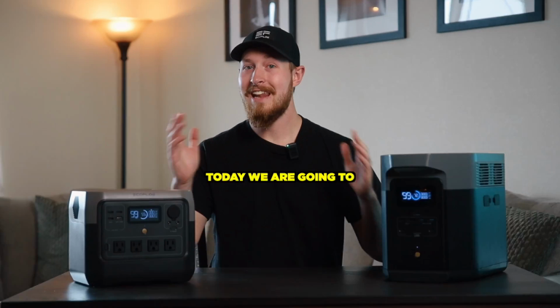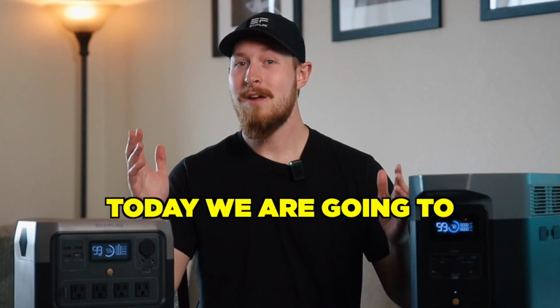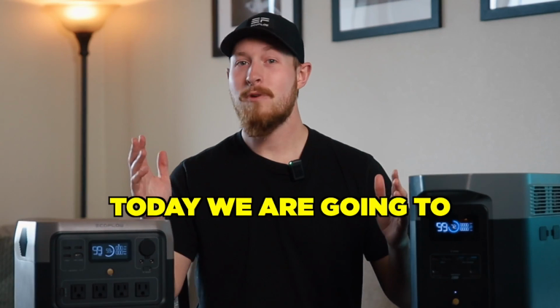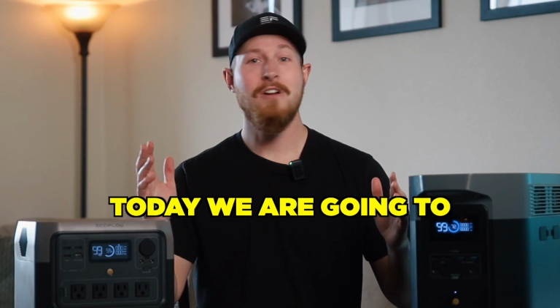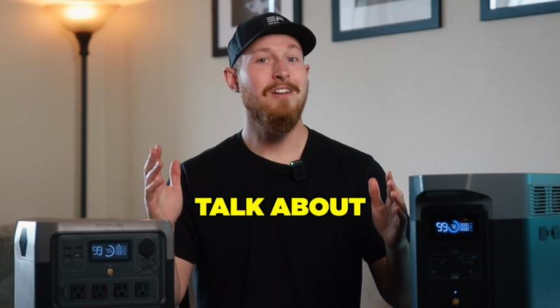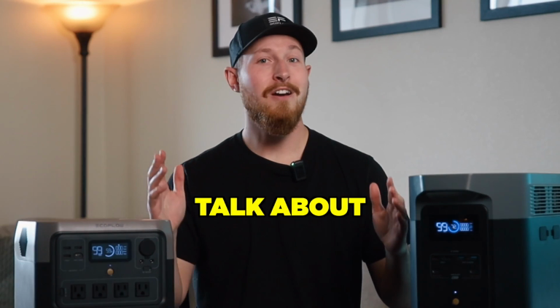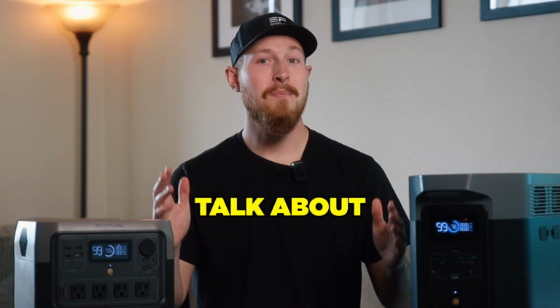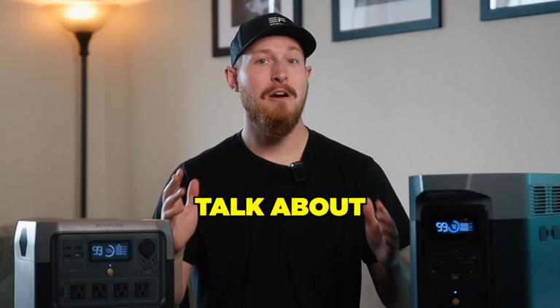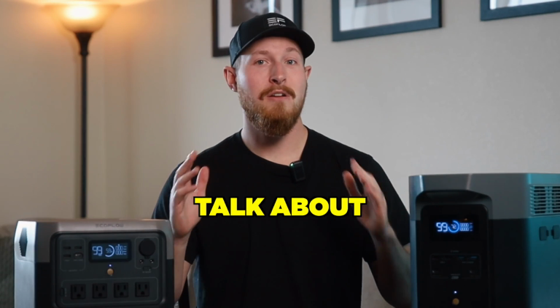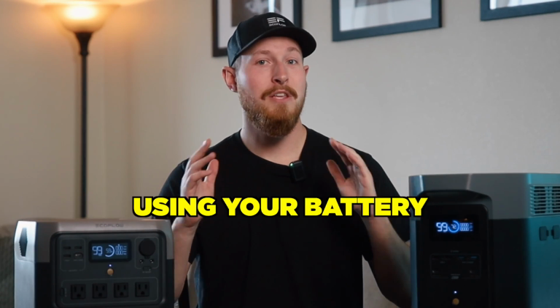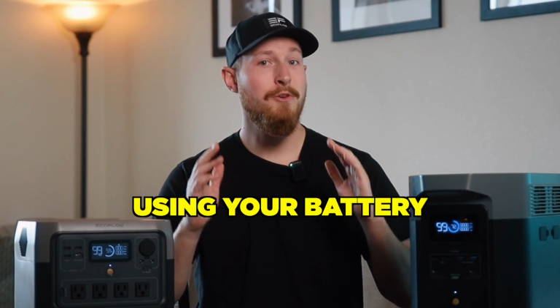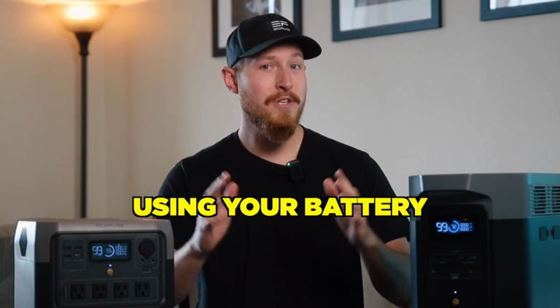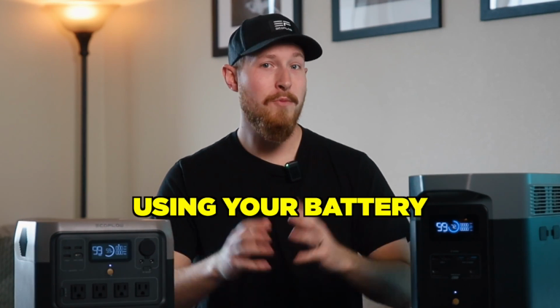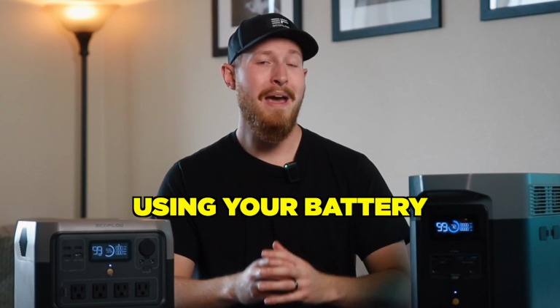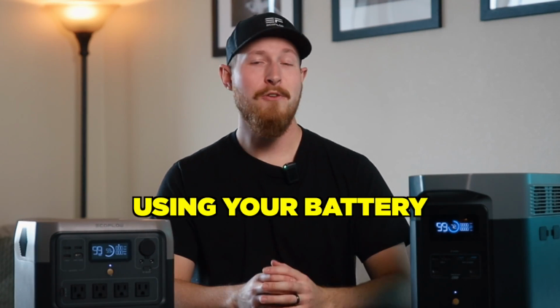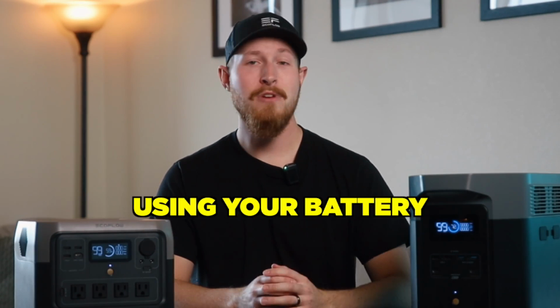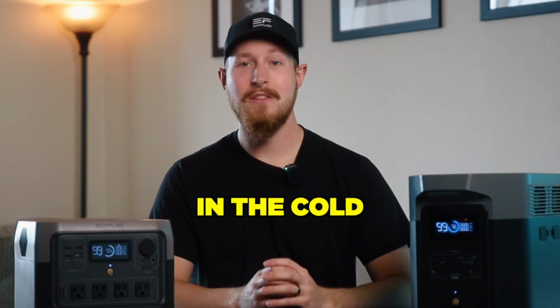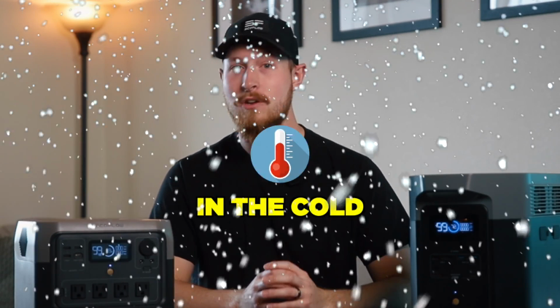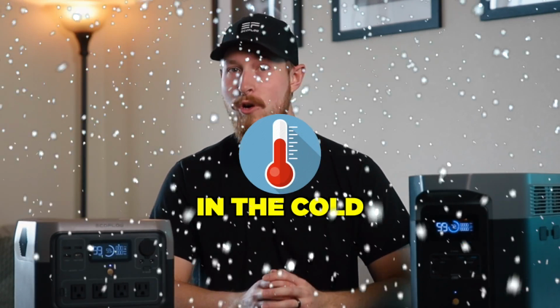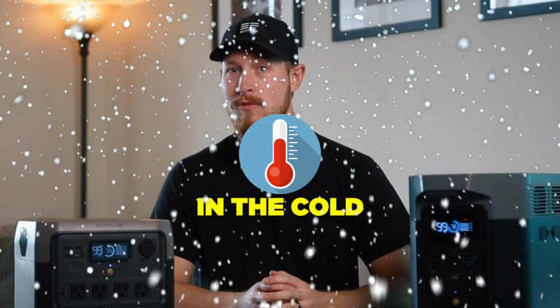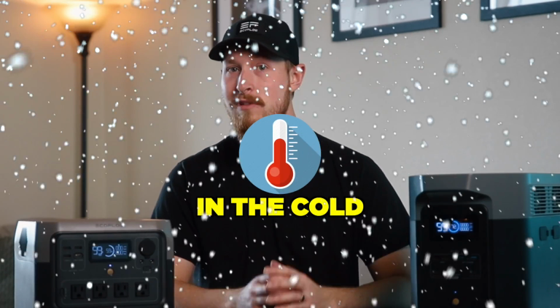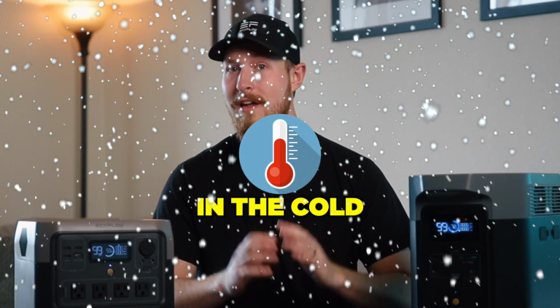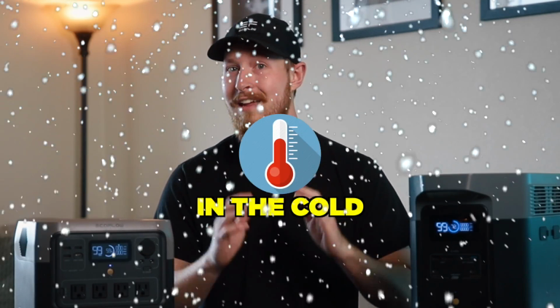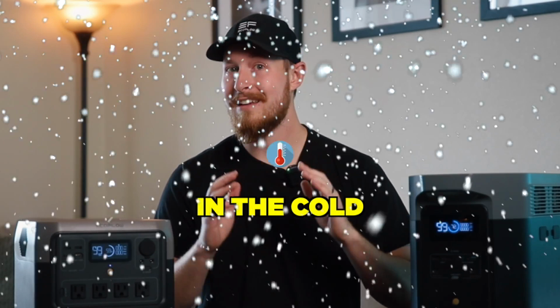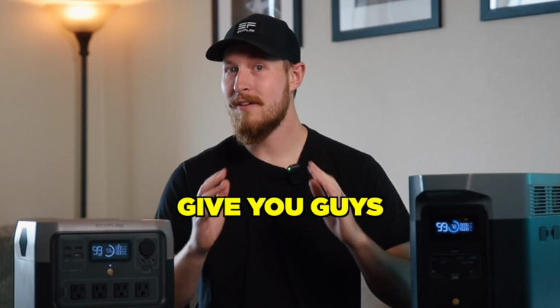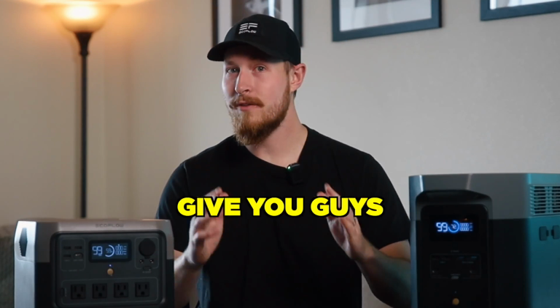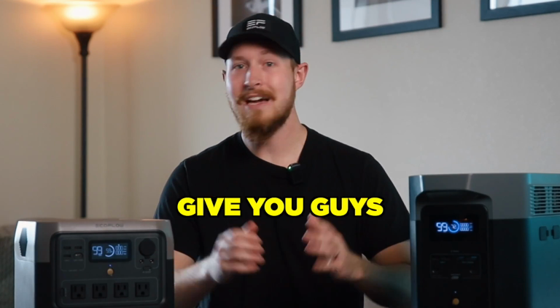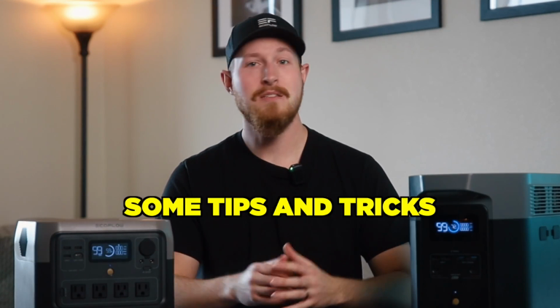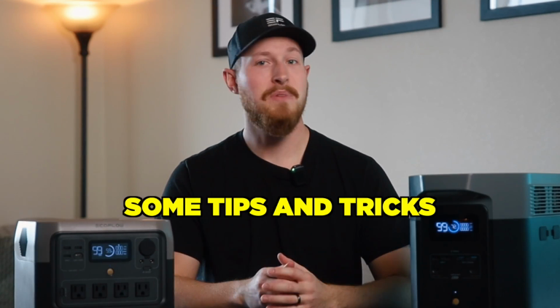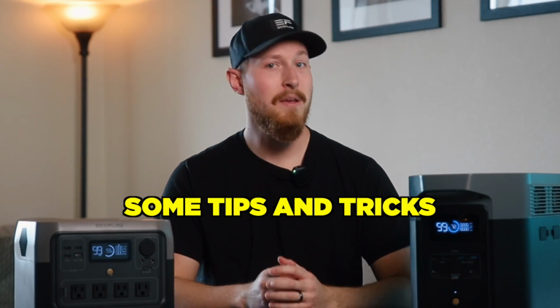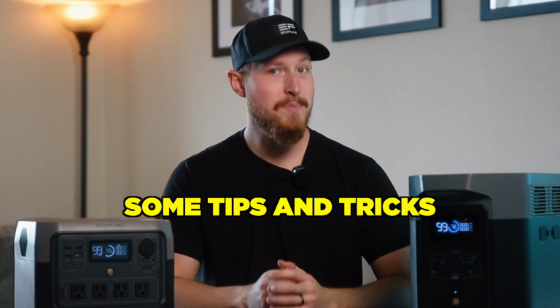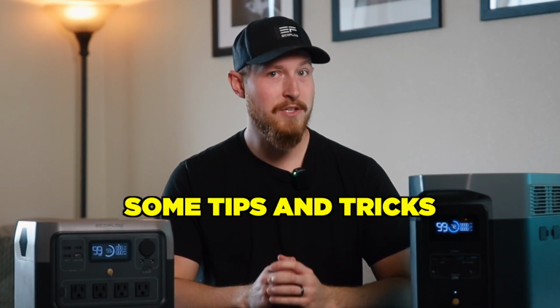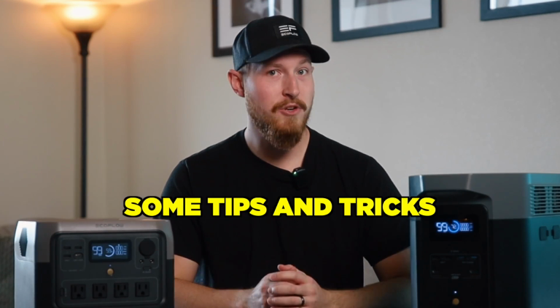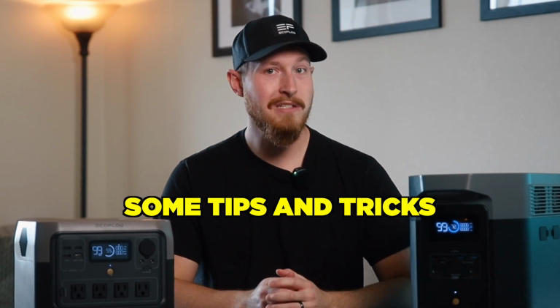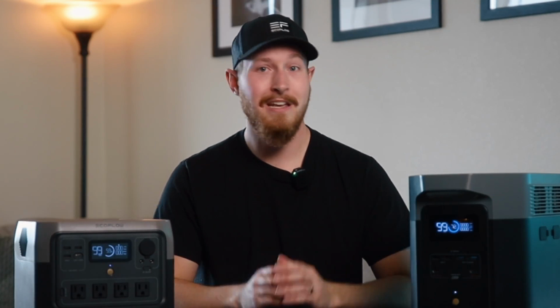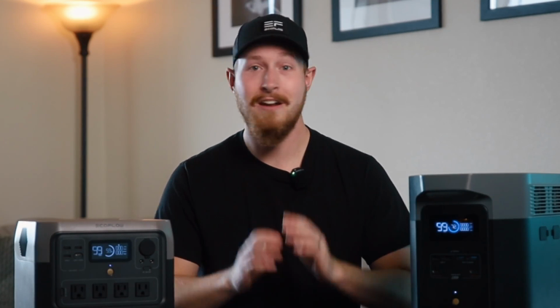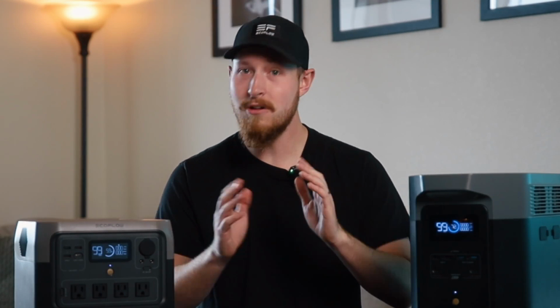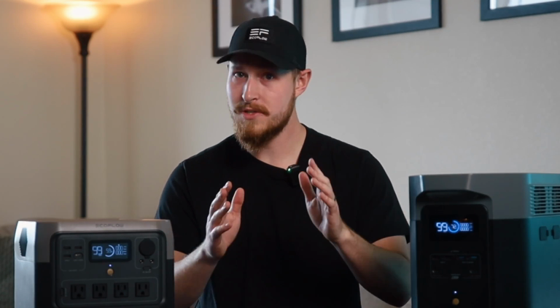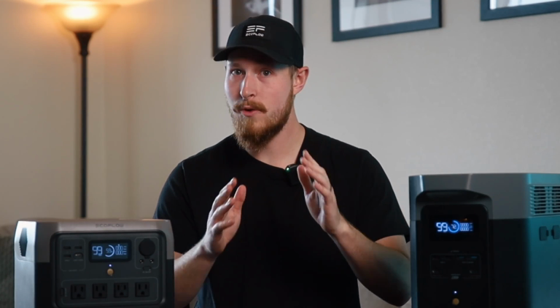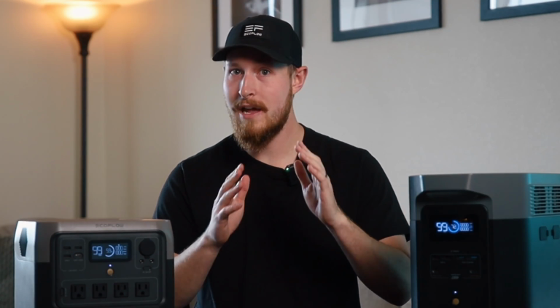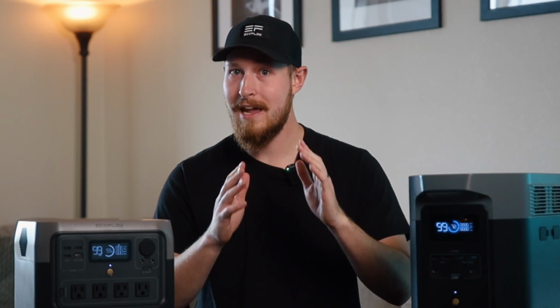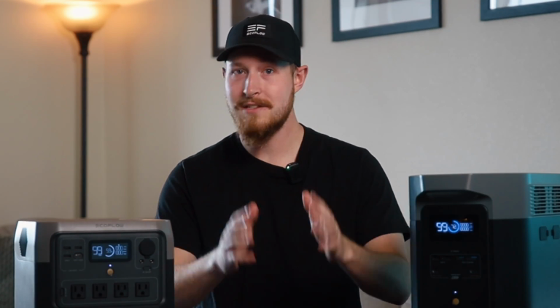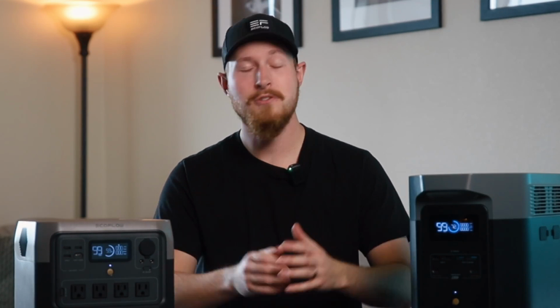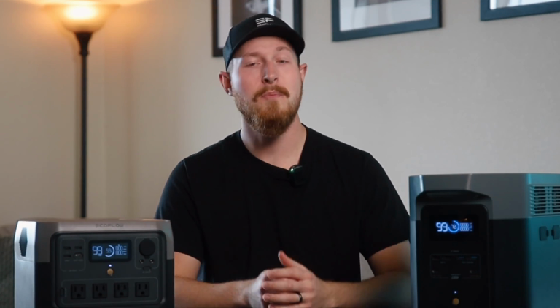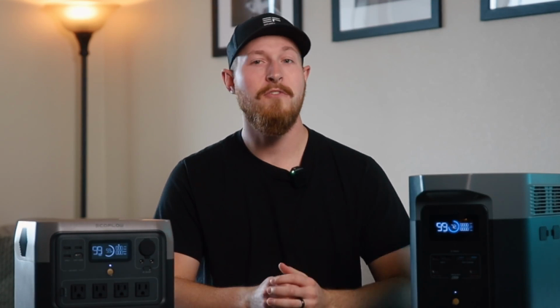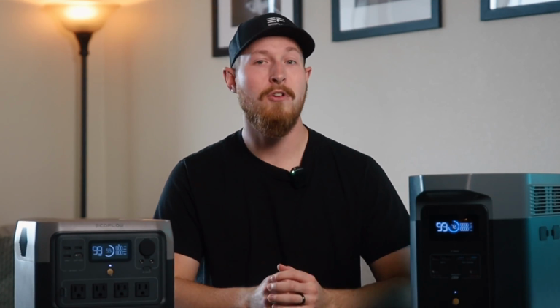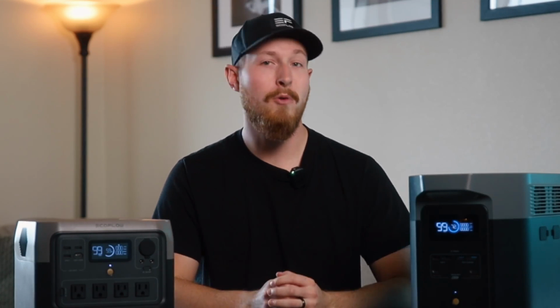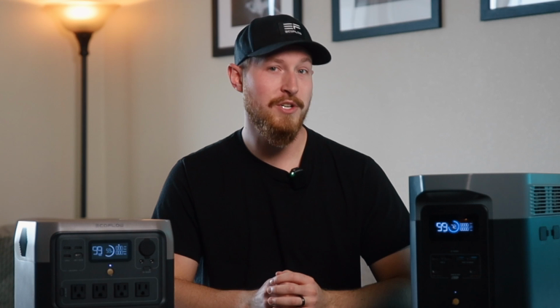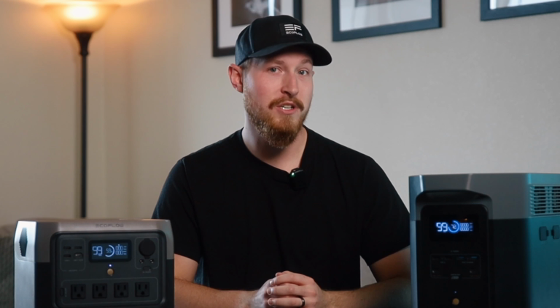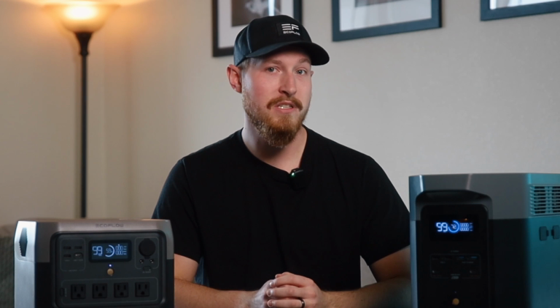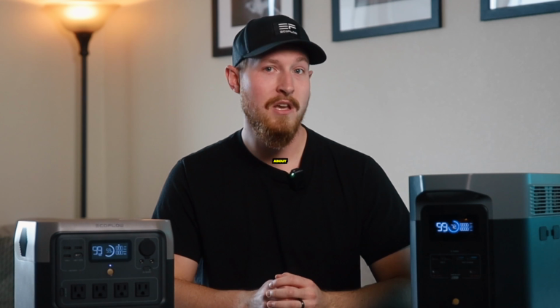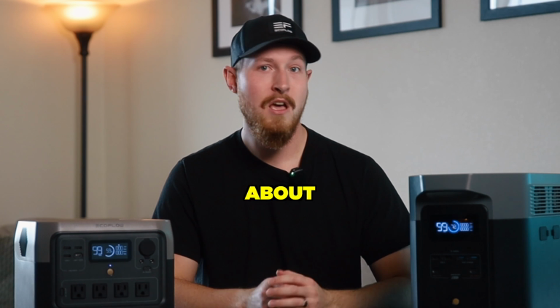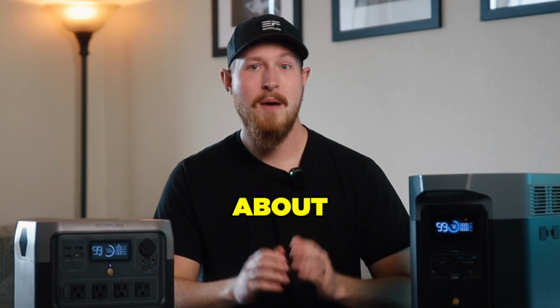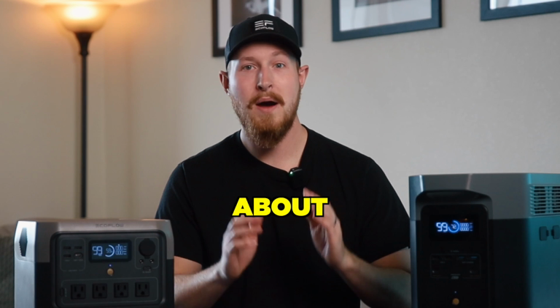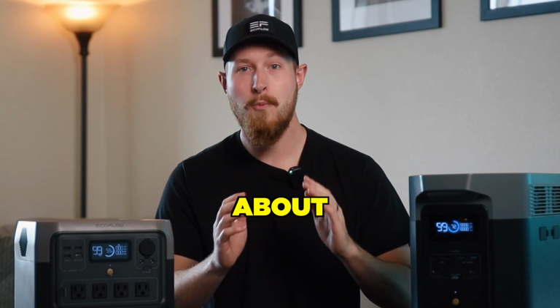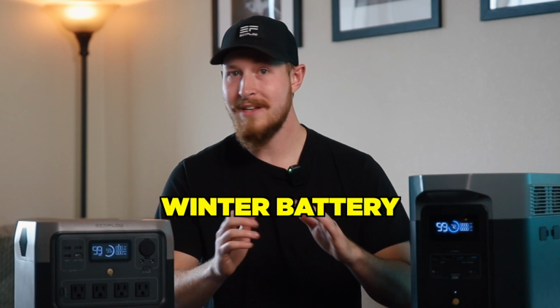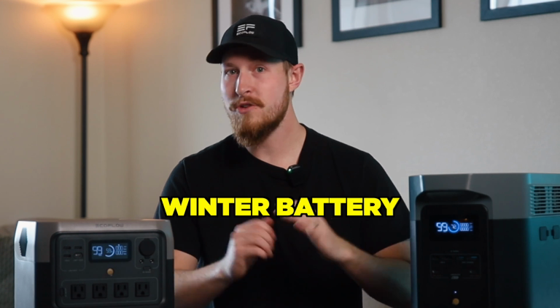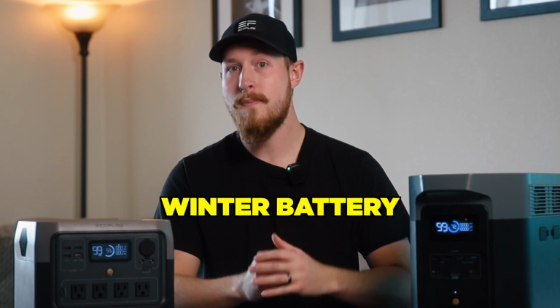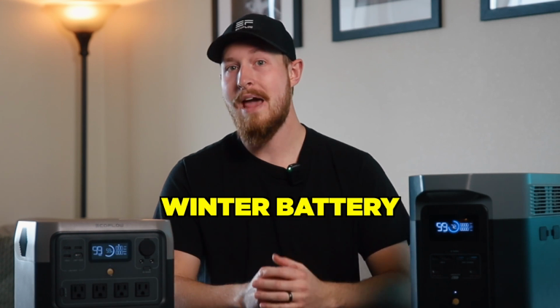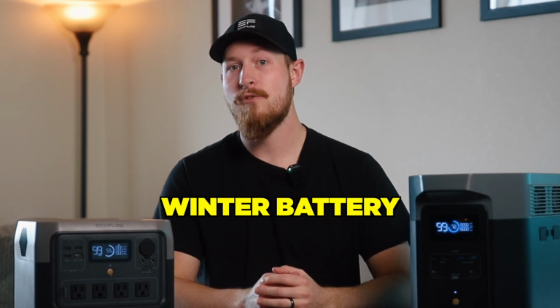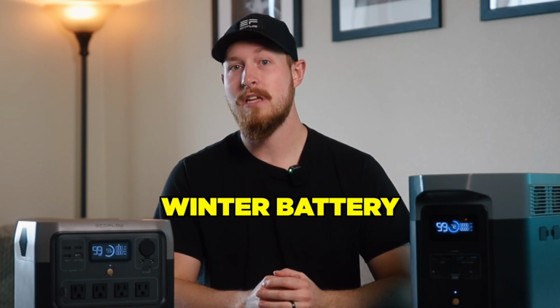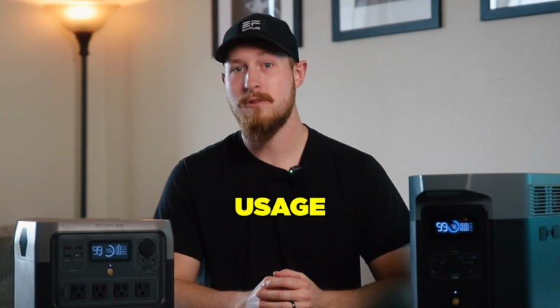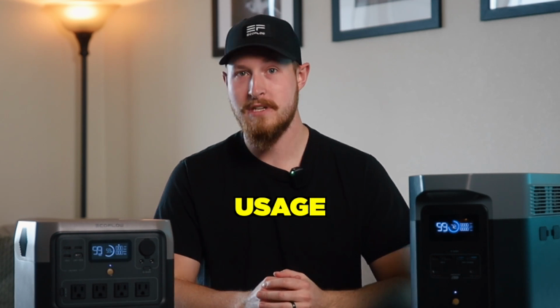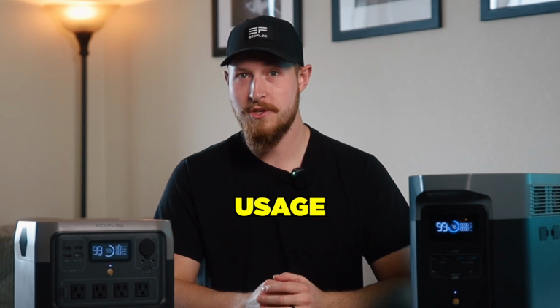Today we're going to talk about using your battery in the cold and give you some tips and tricks, and also answer some of your questions about winter battery usage.